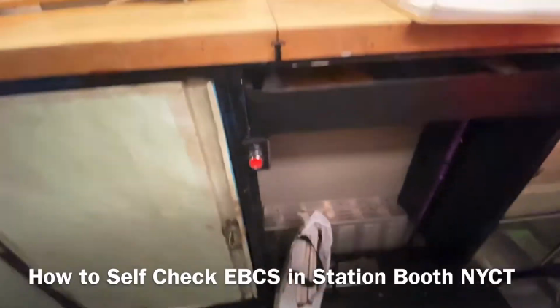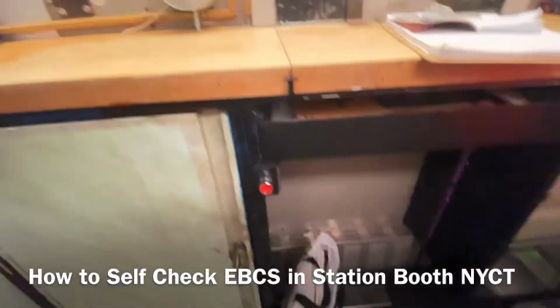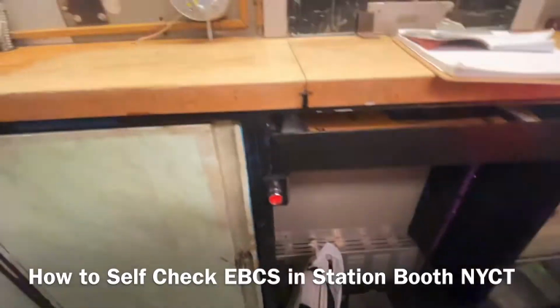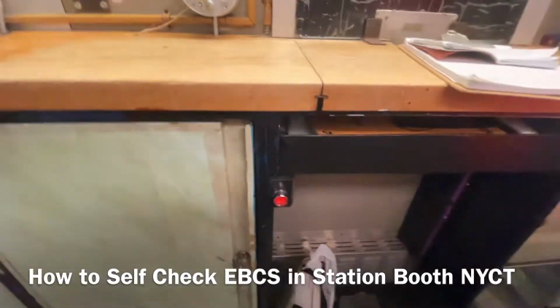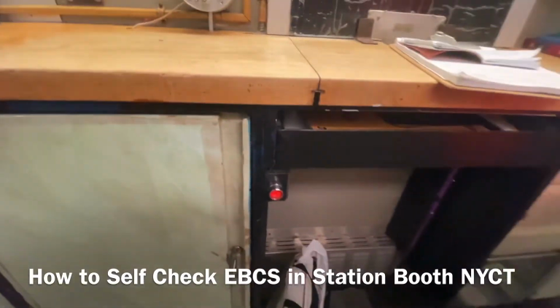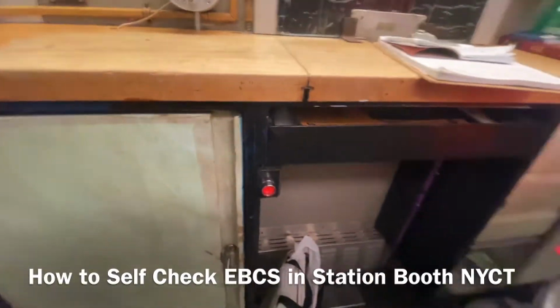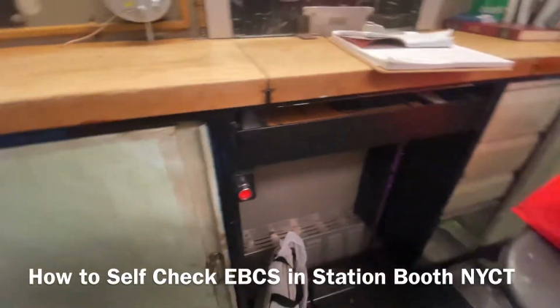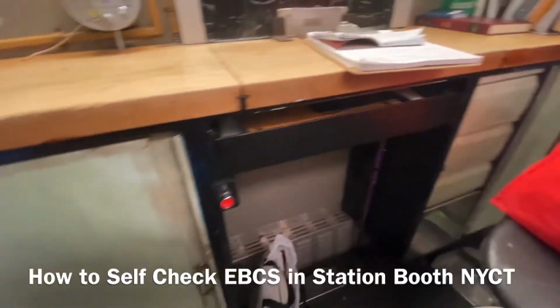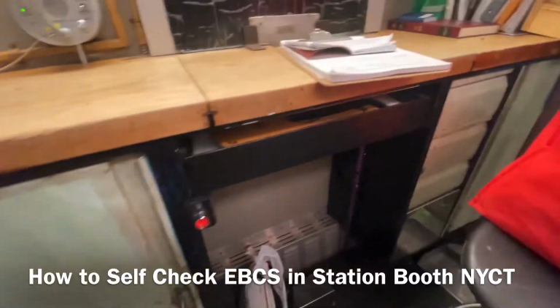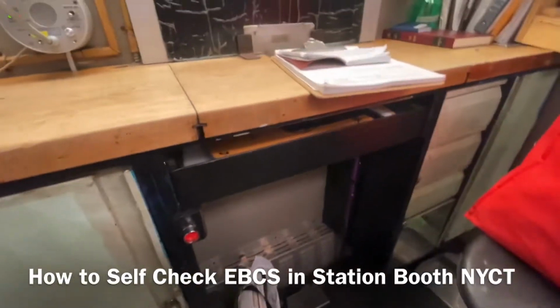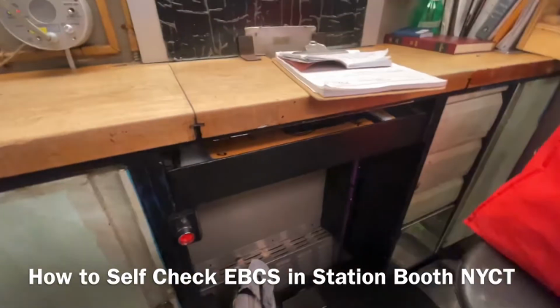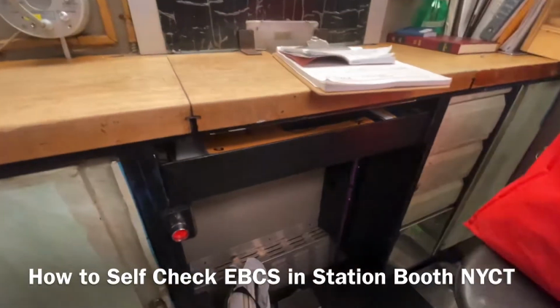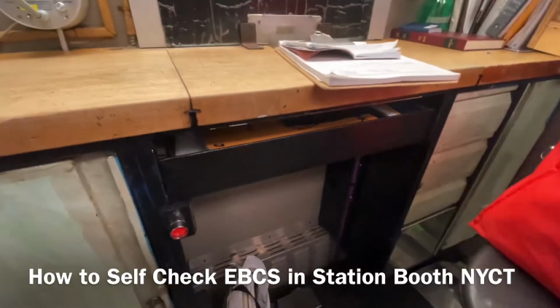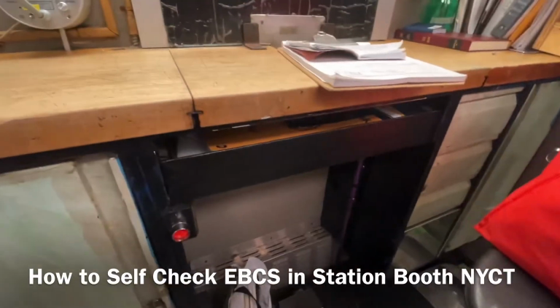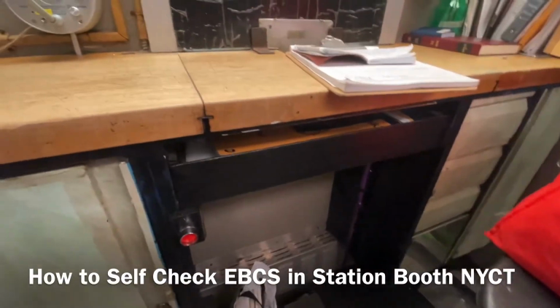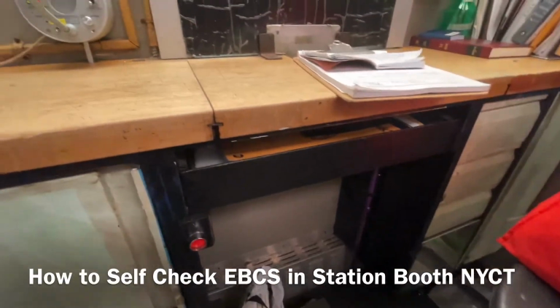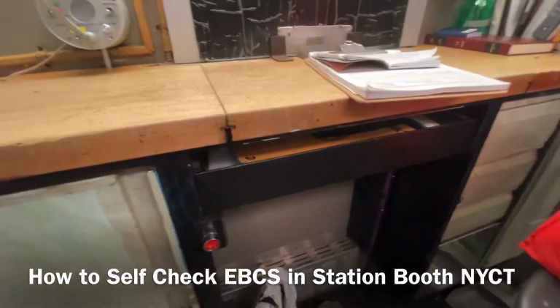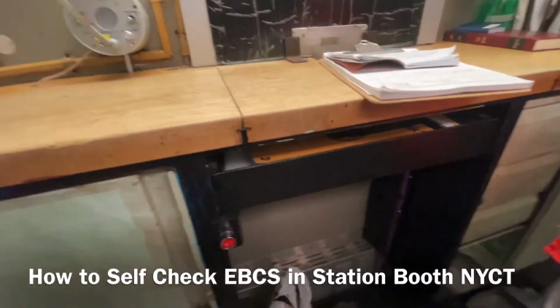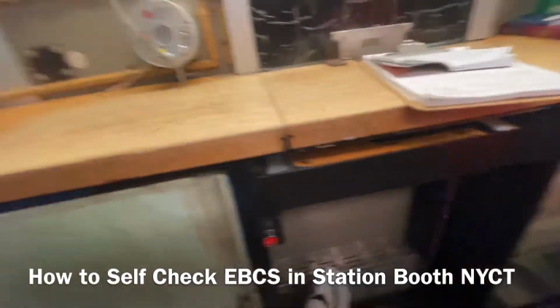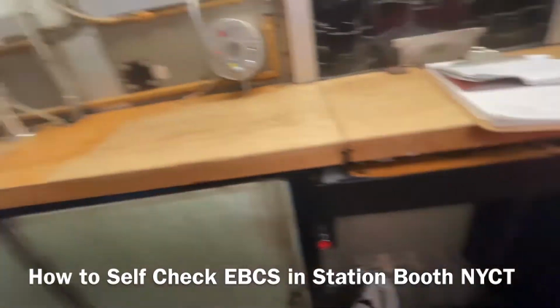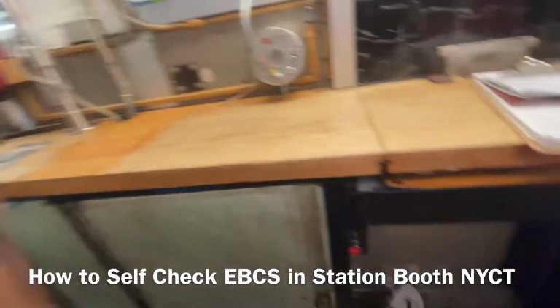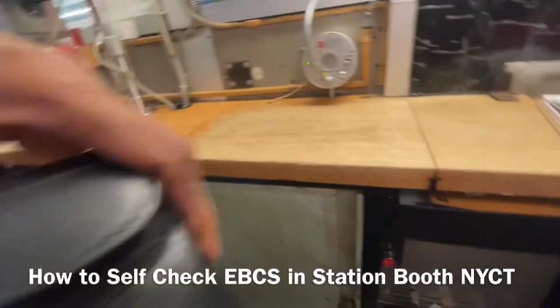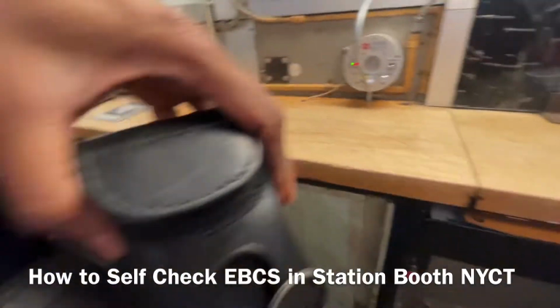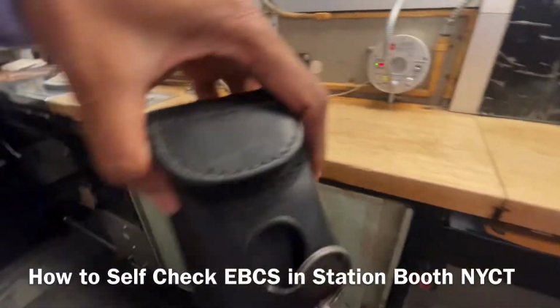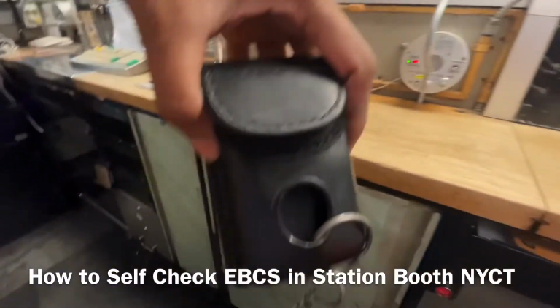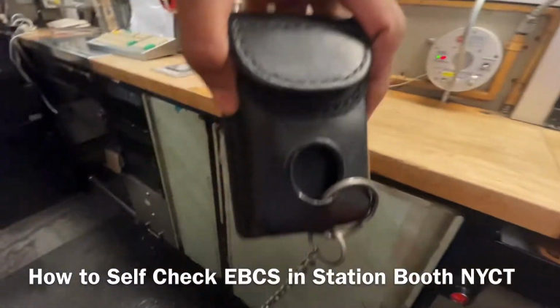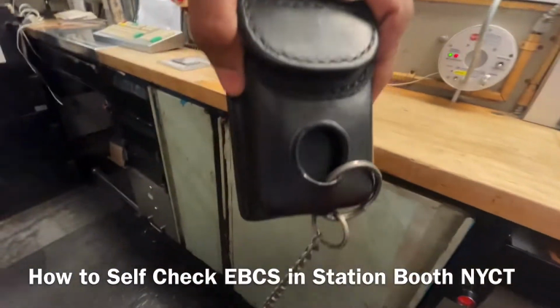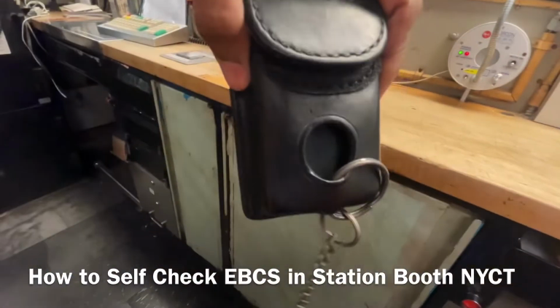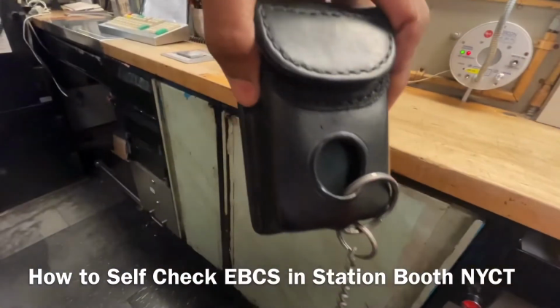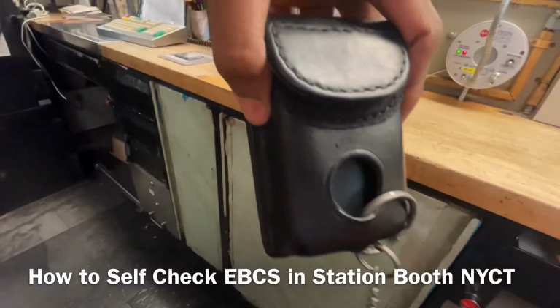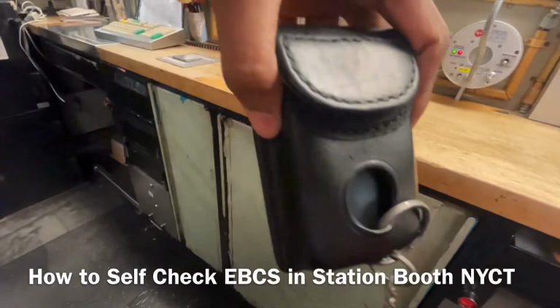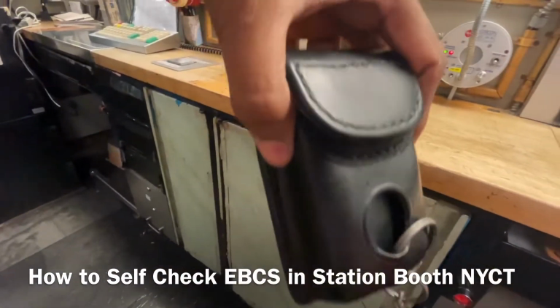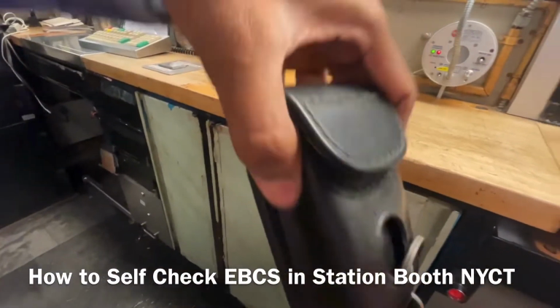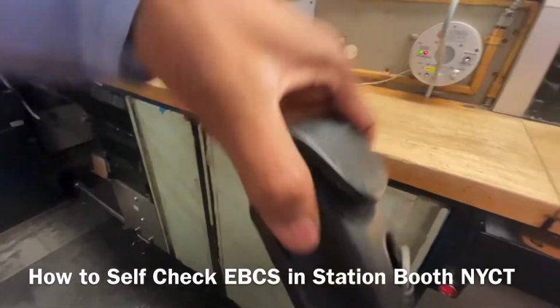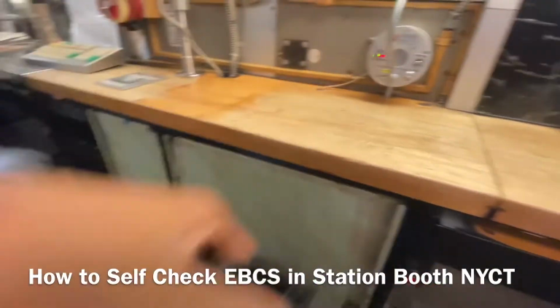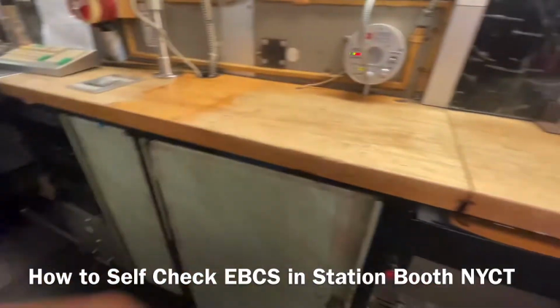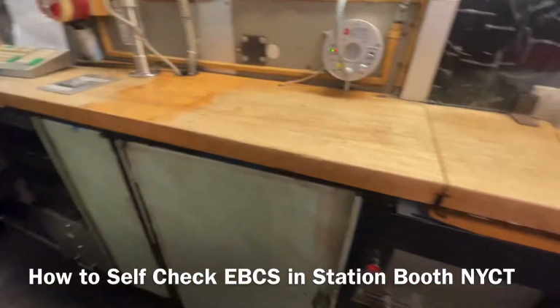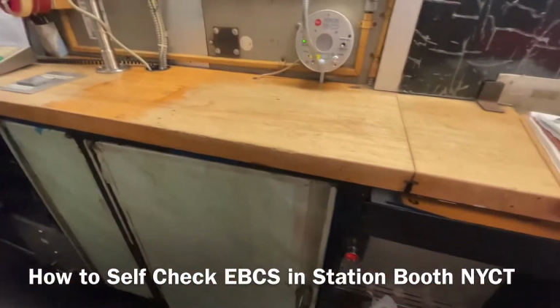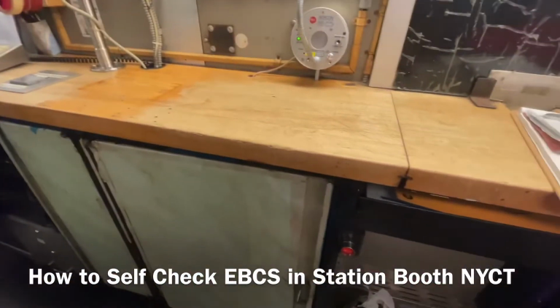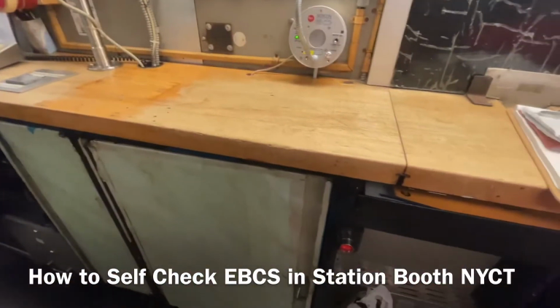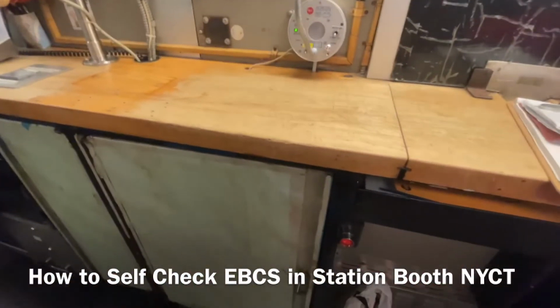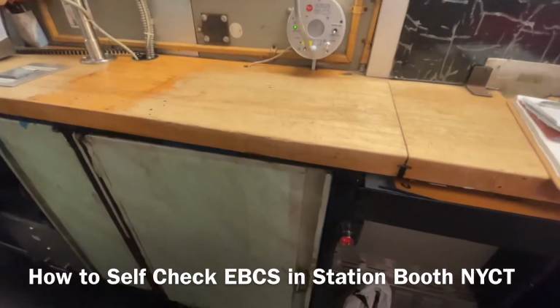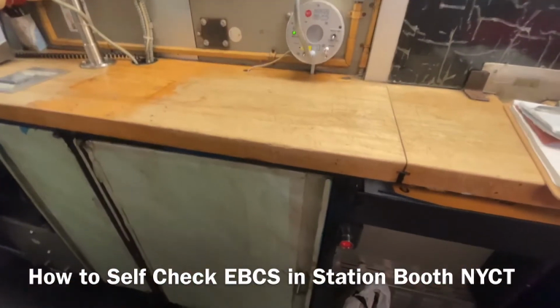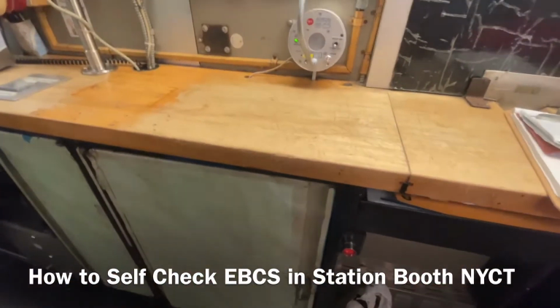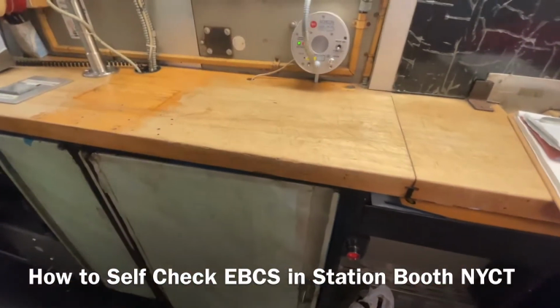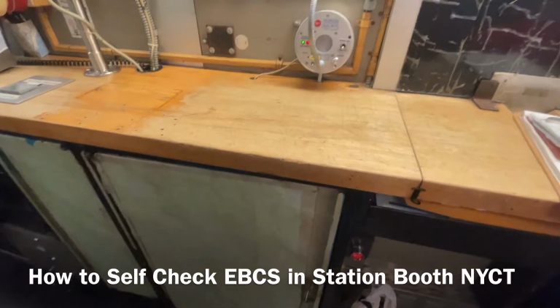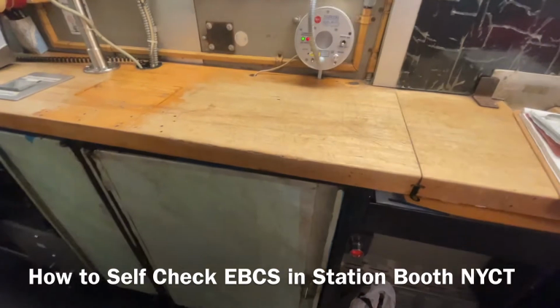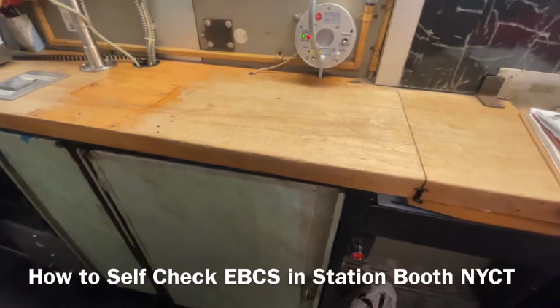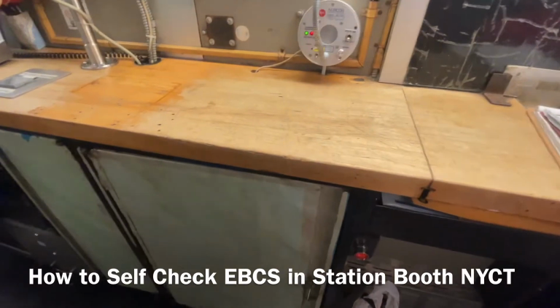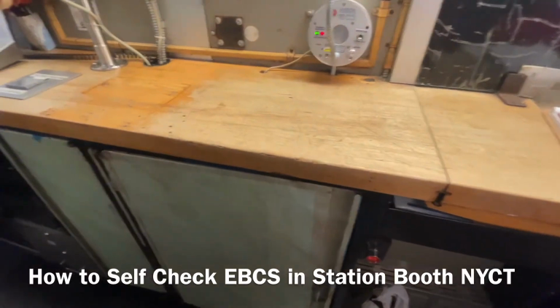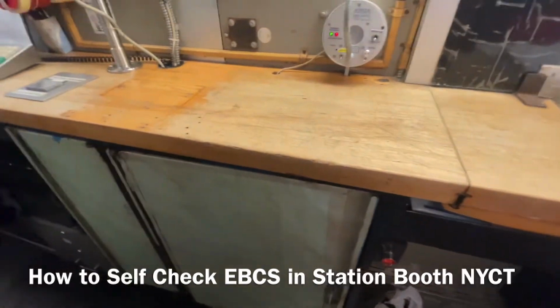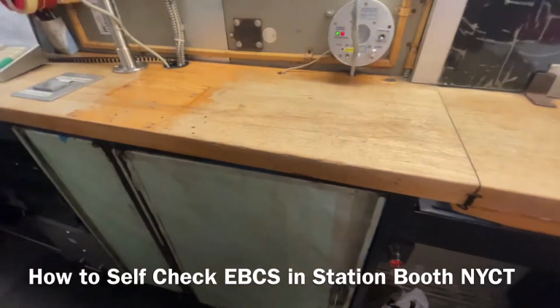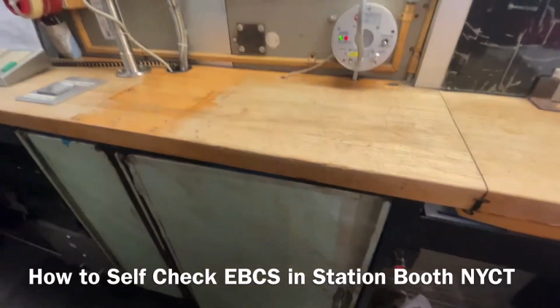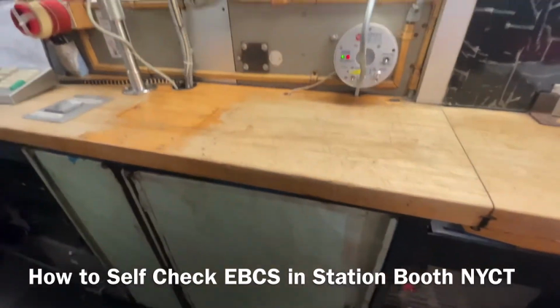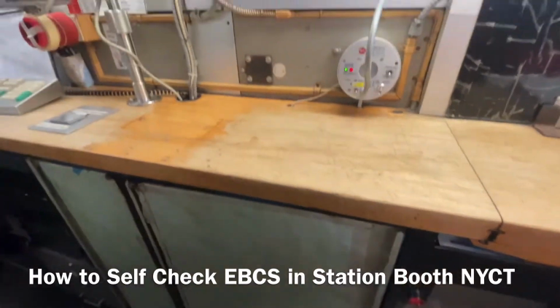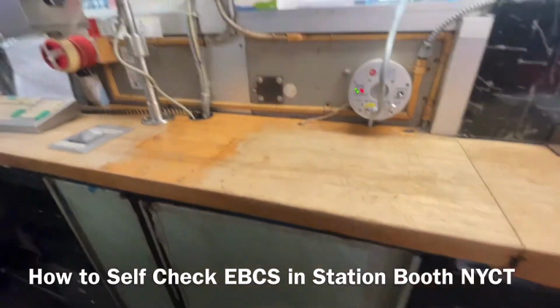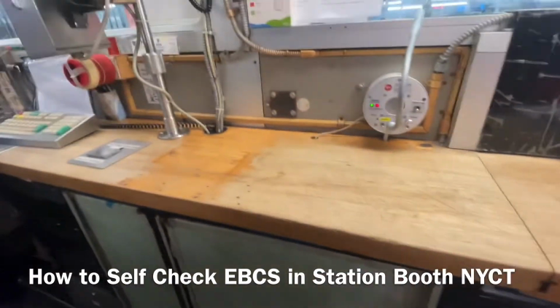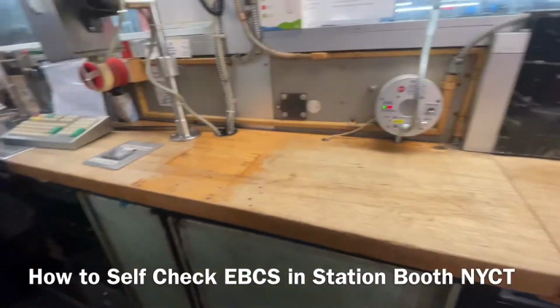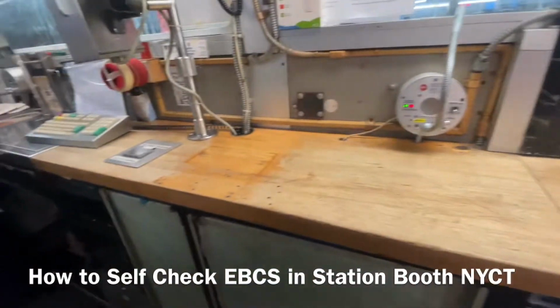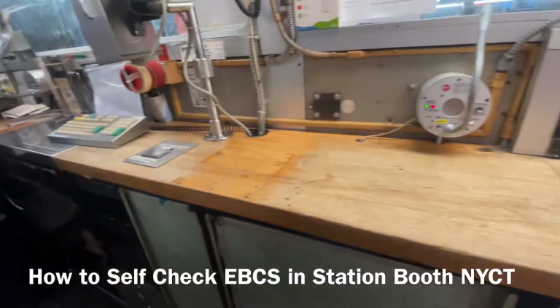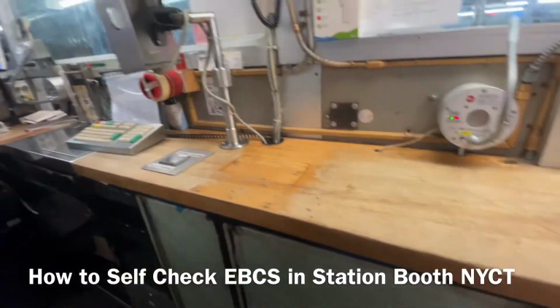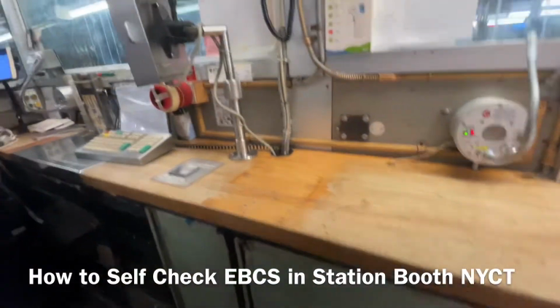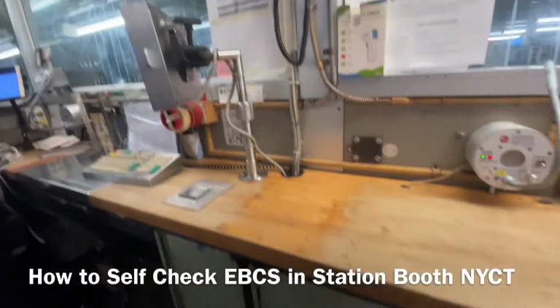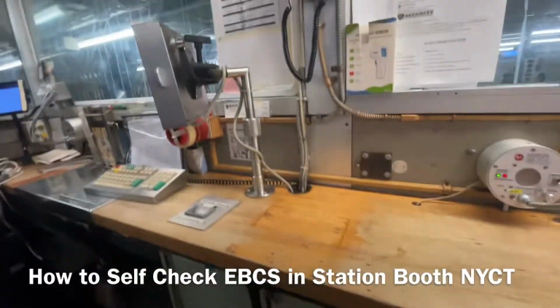Then press this one. After the 5-point press, you have to wait.